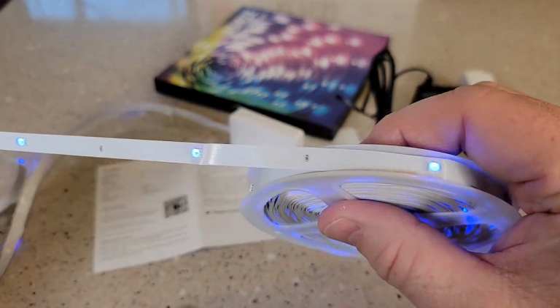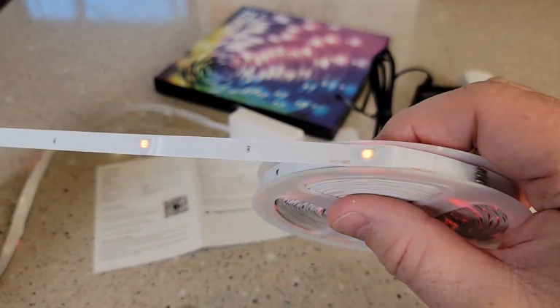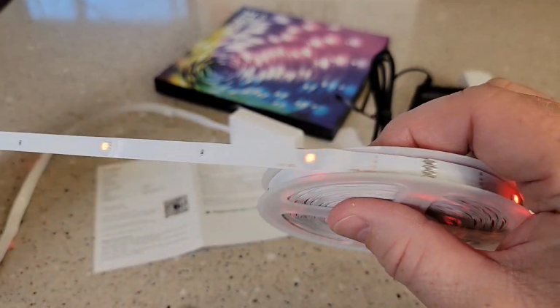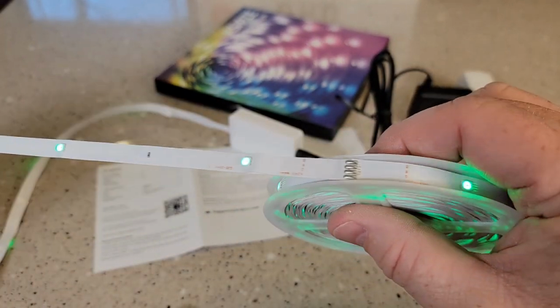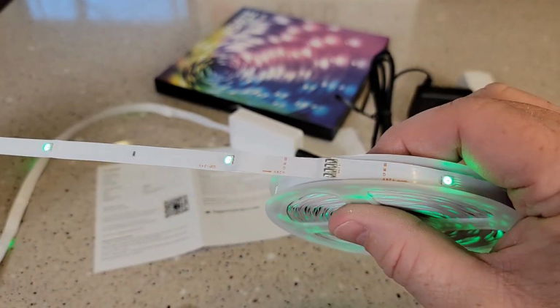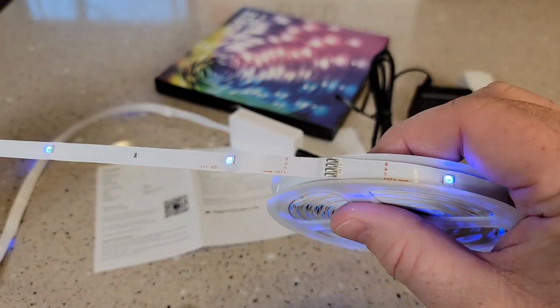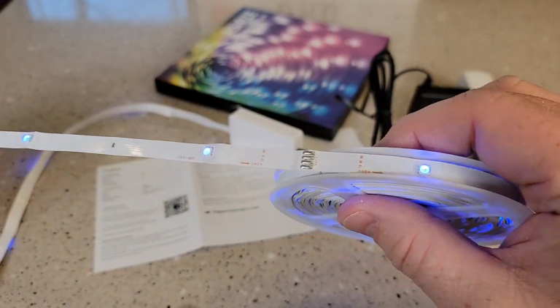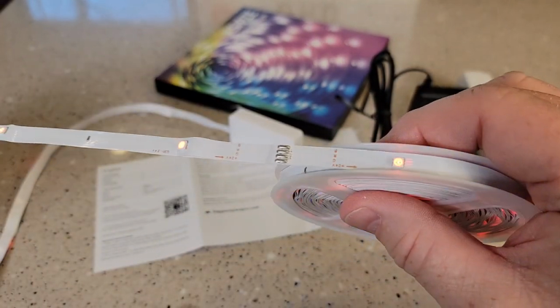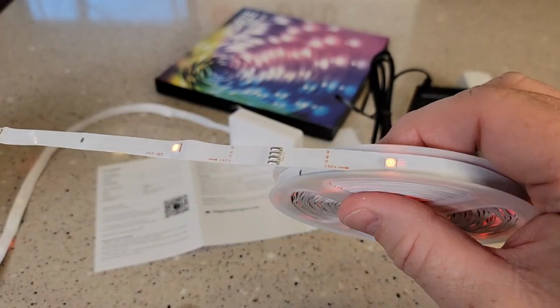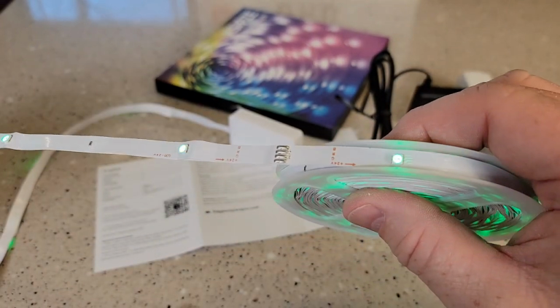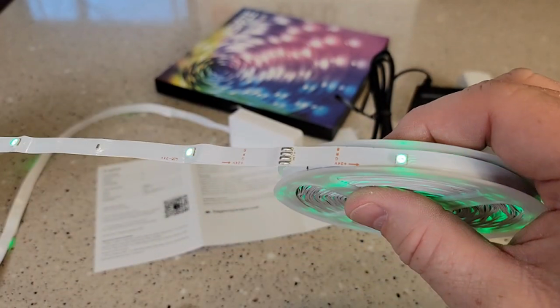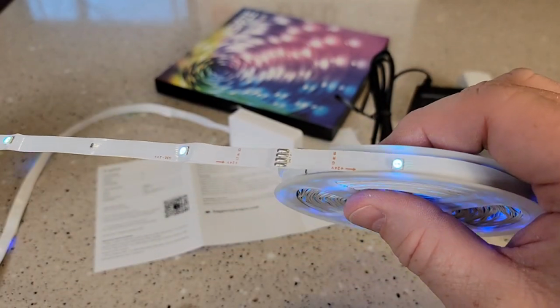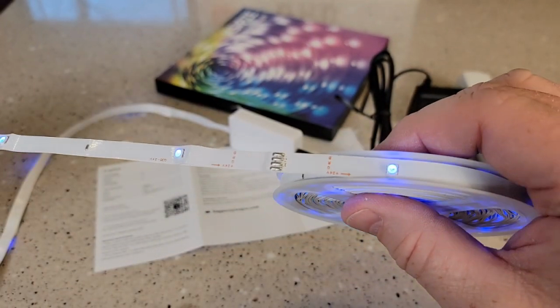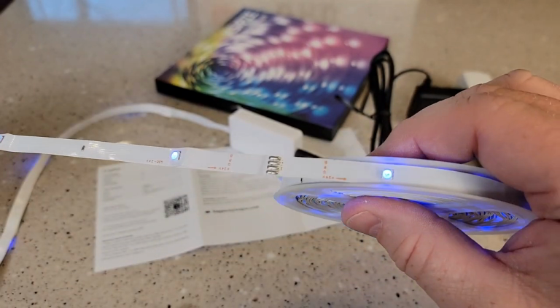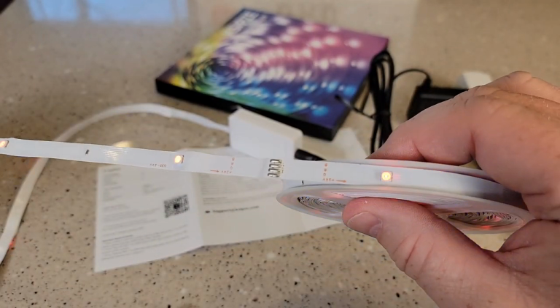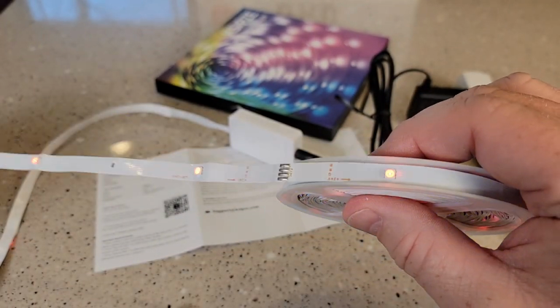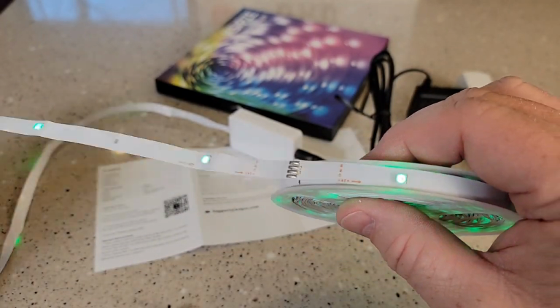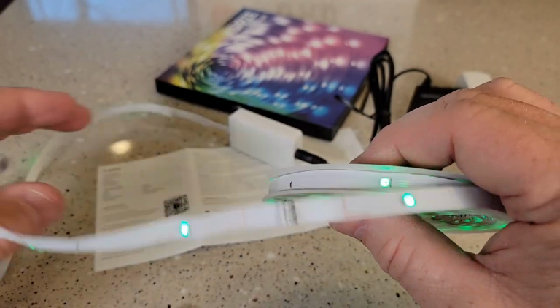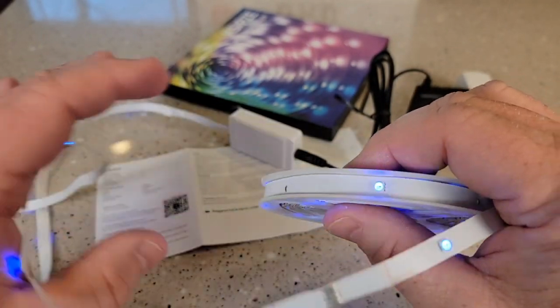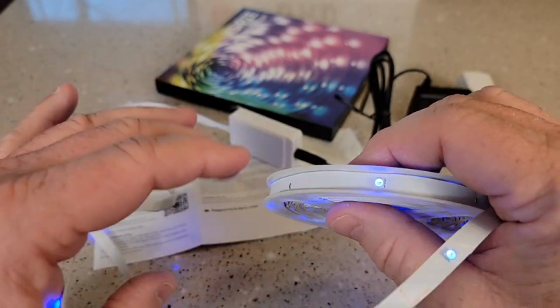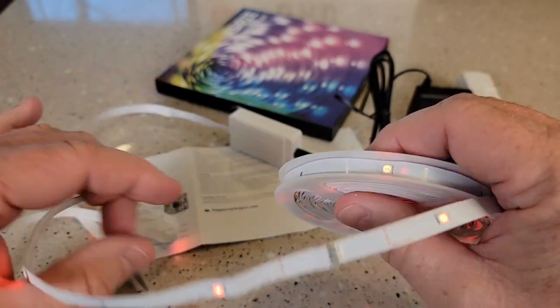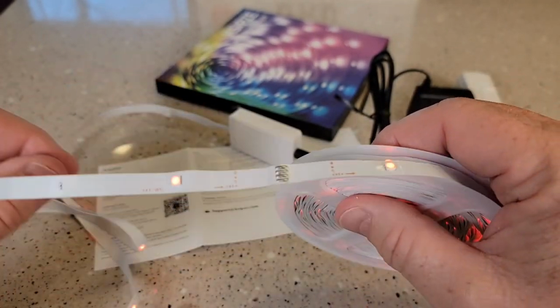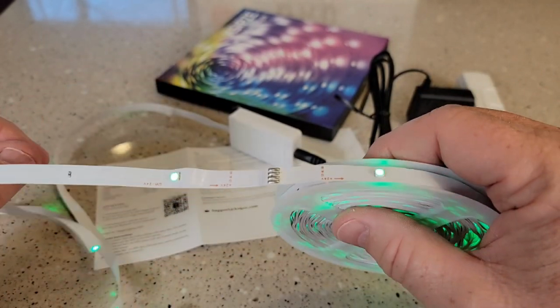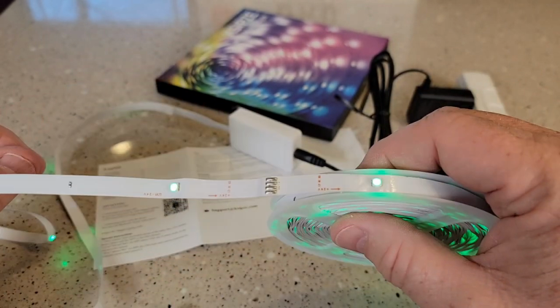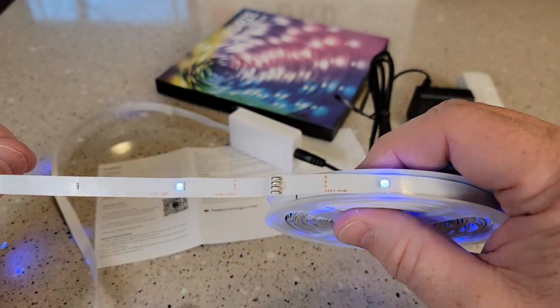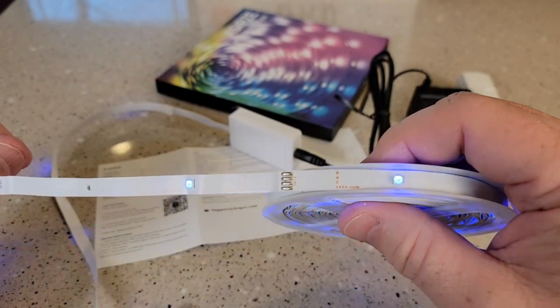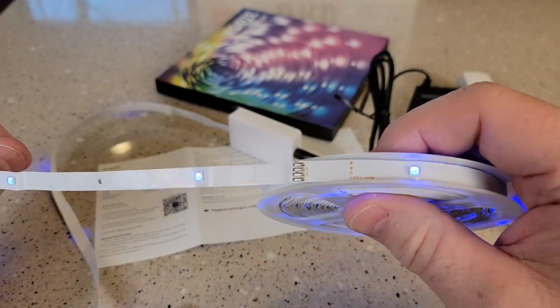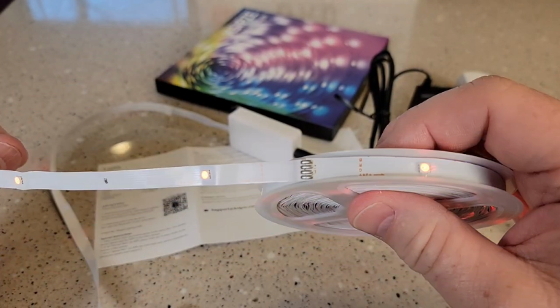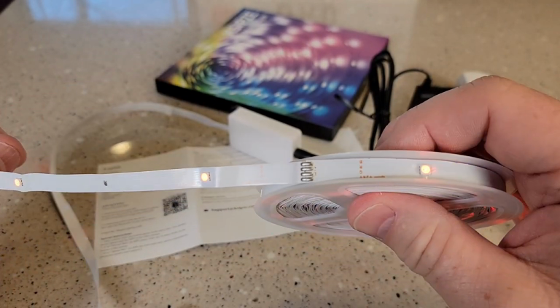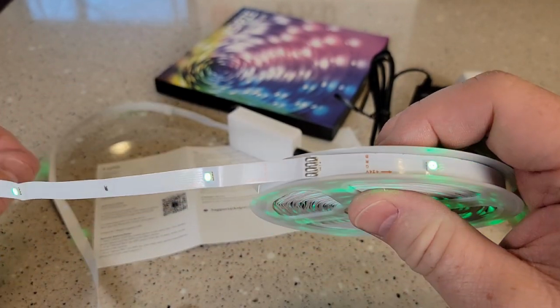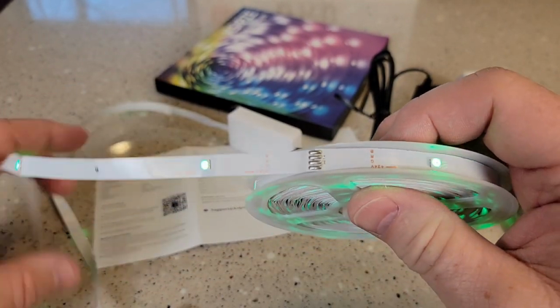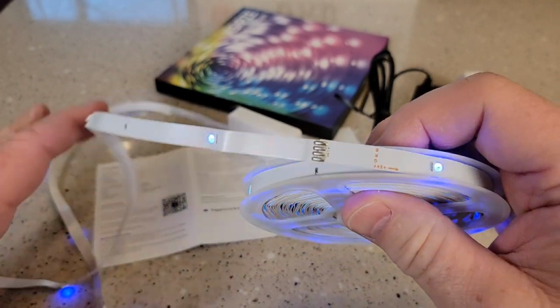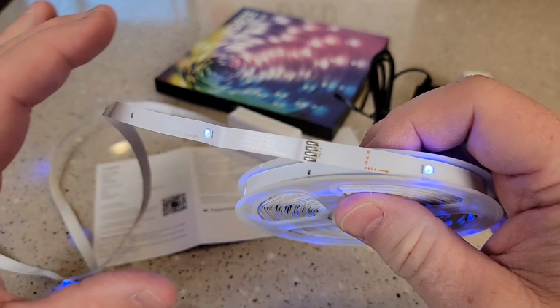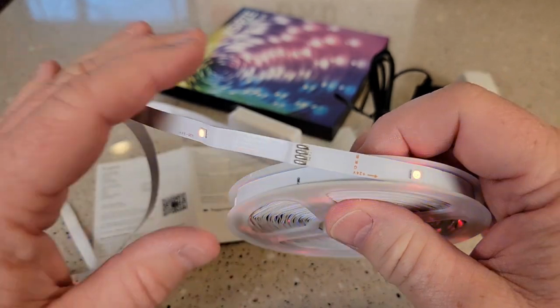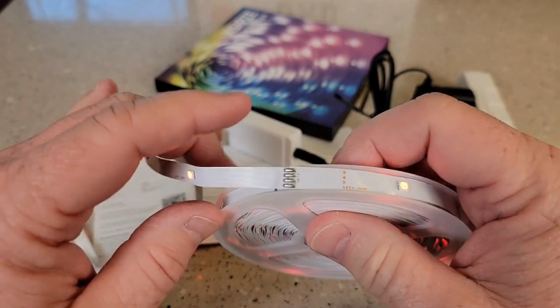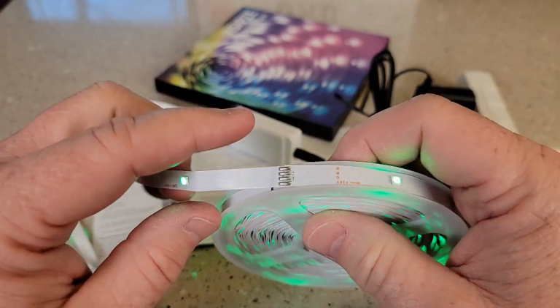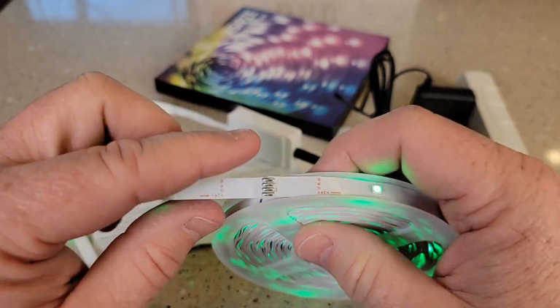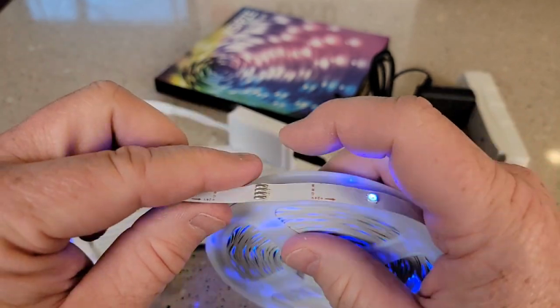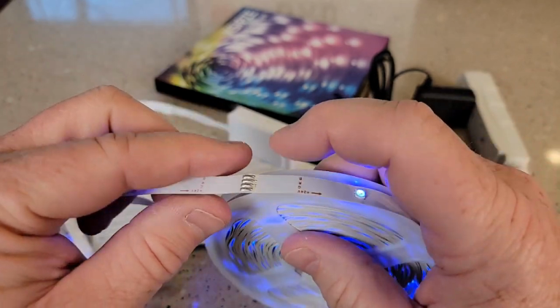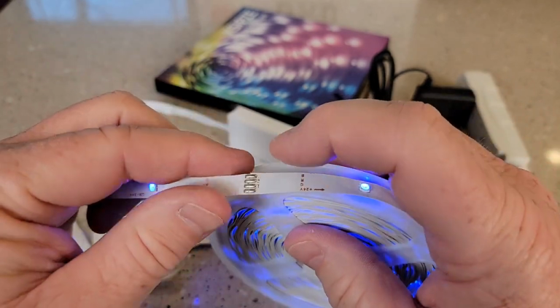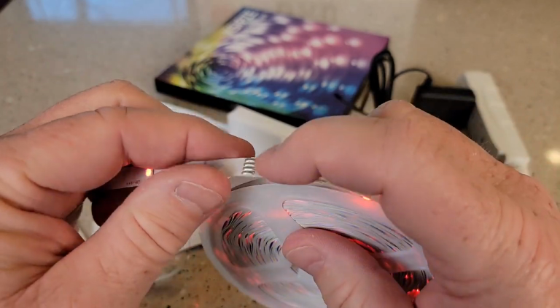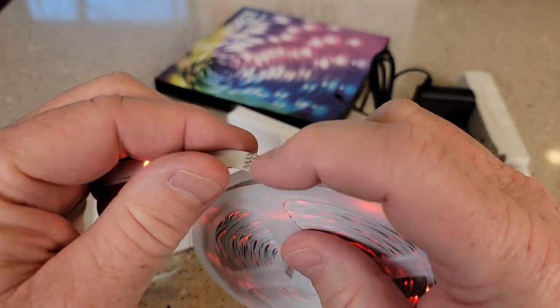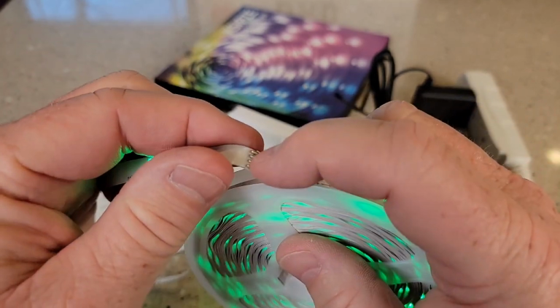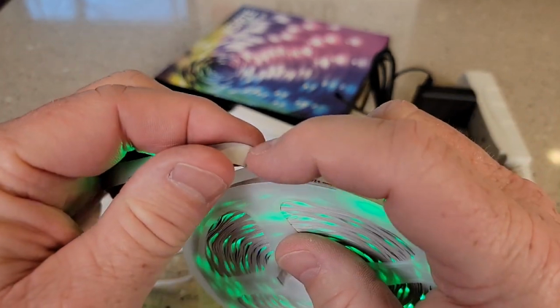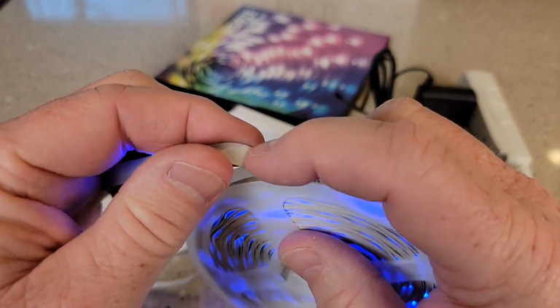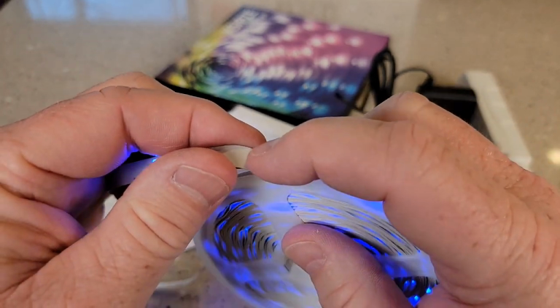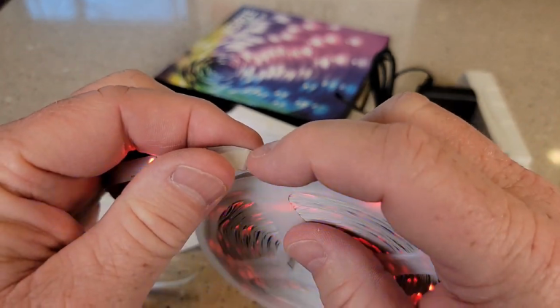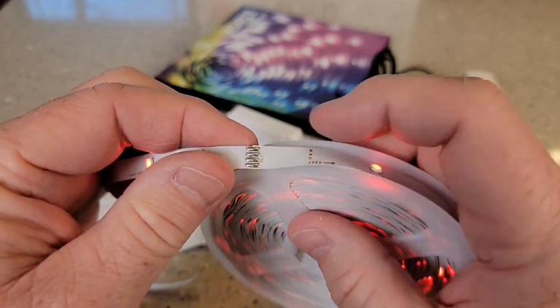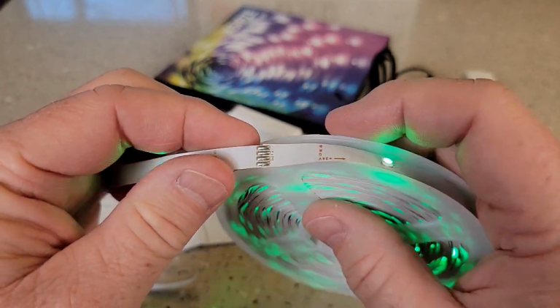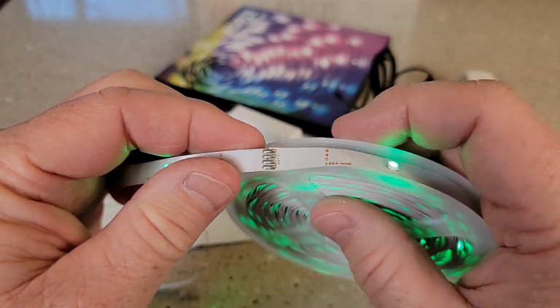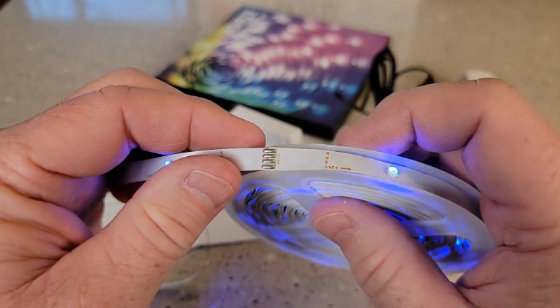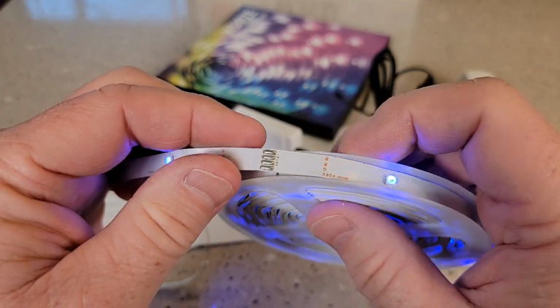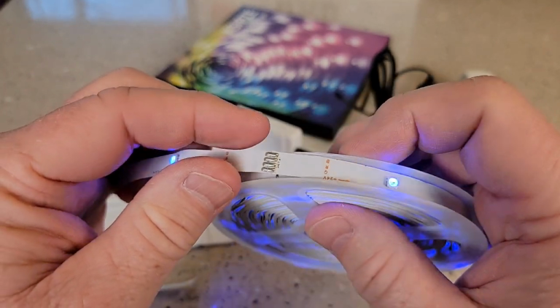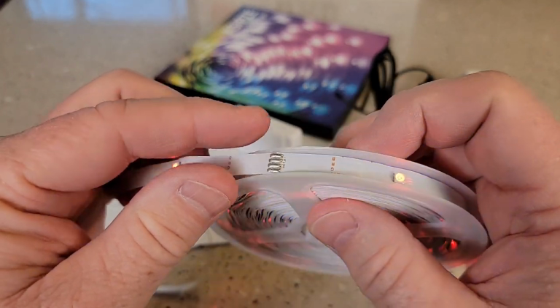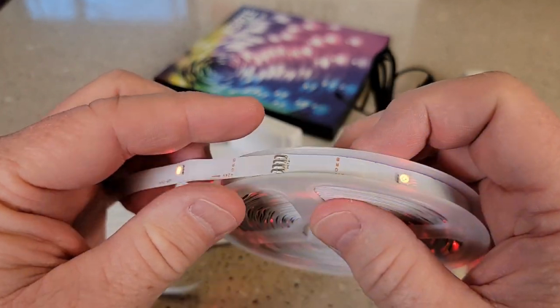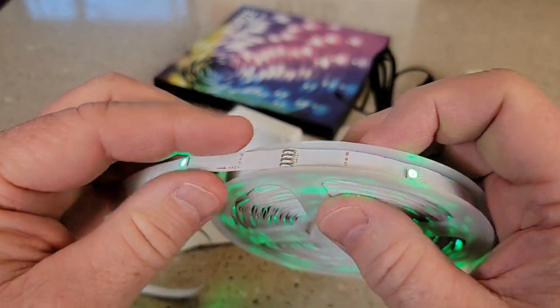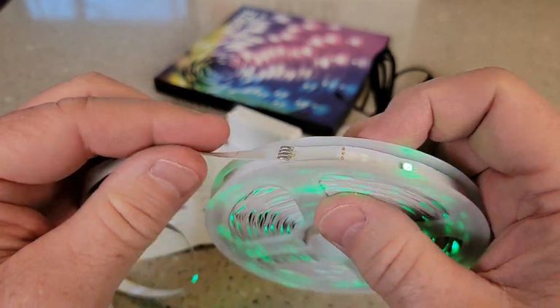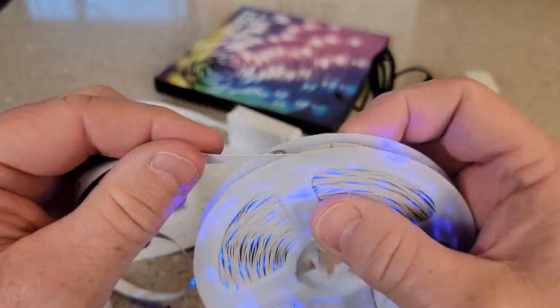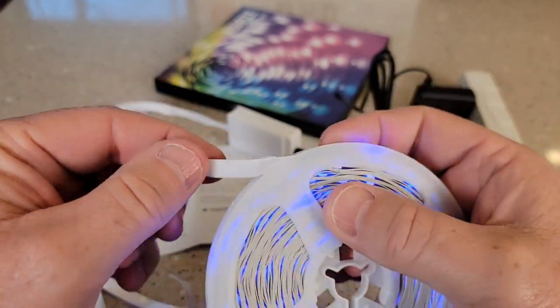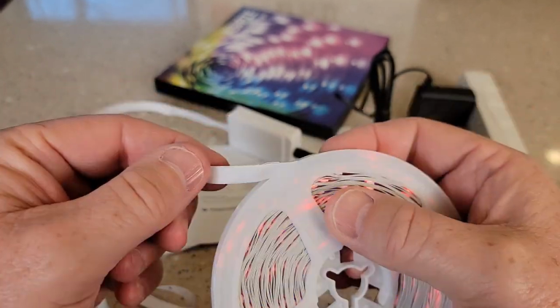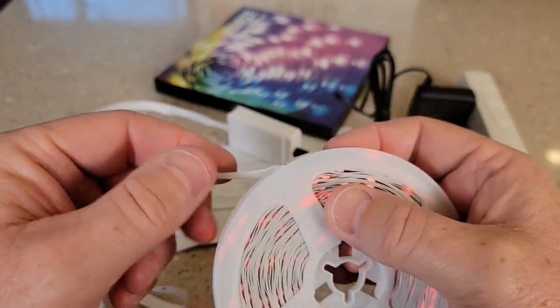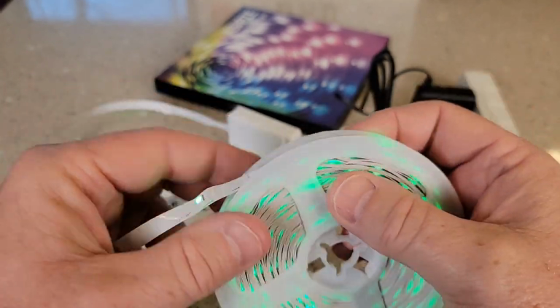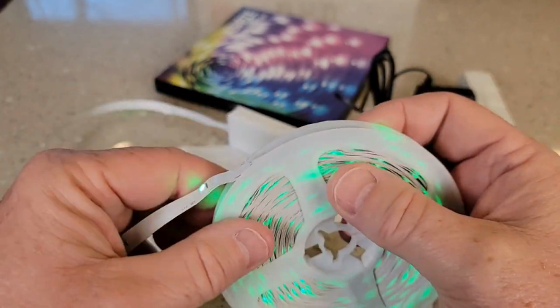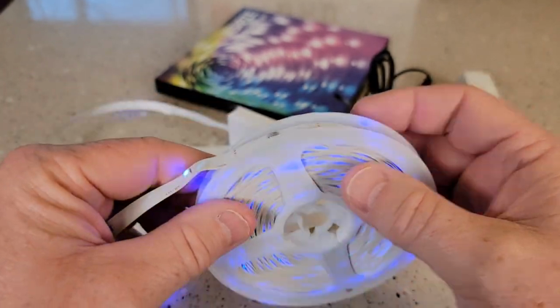There is what the LEDs look like. Now you are not going to cut it there — there is kind of like some soldering right there.